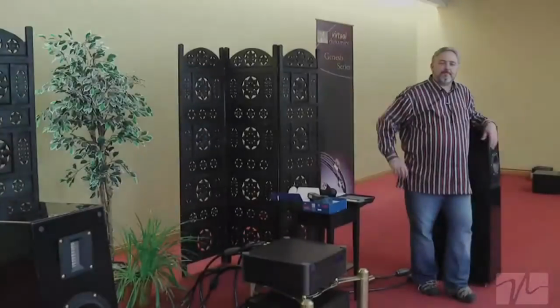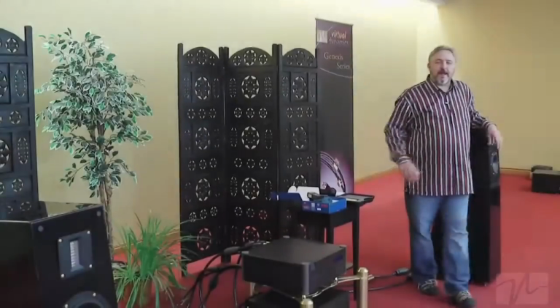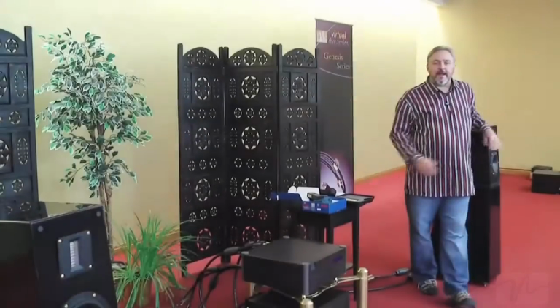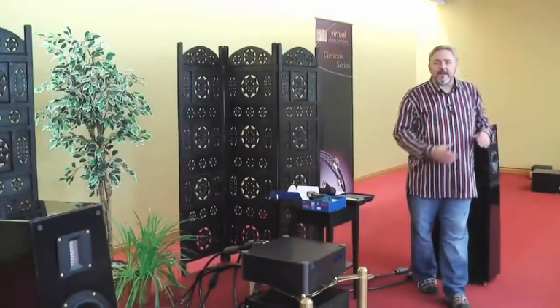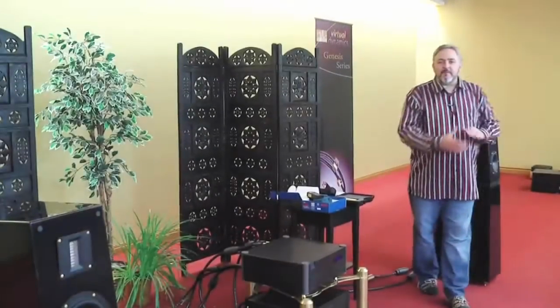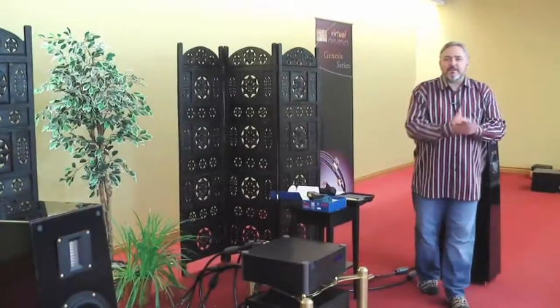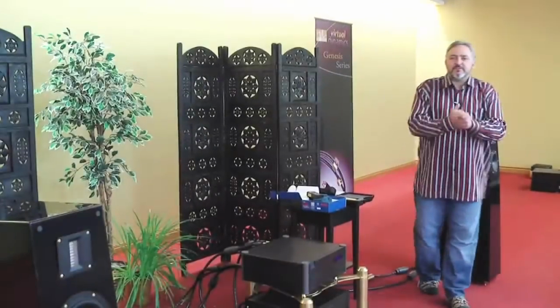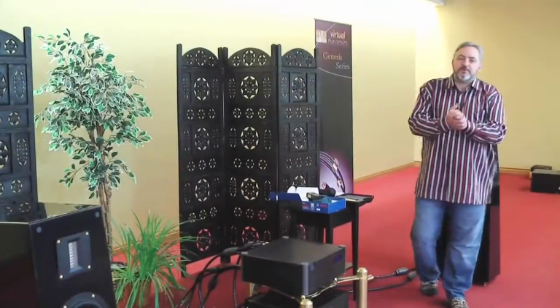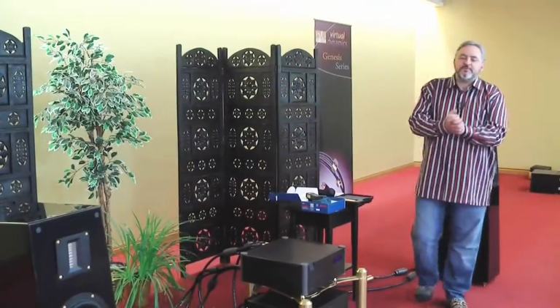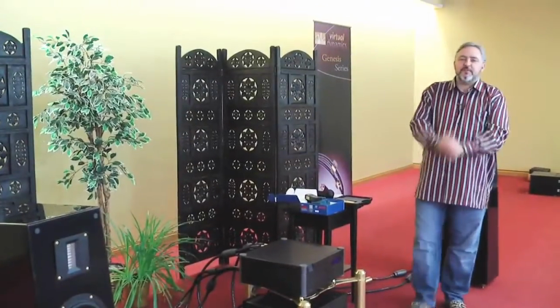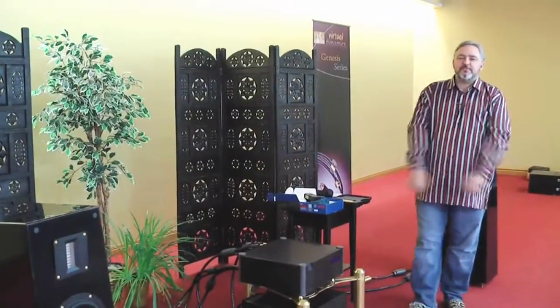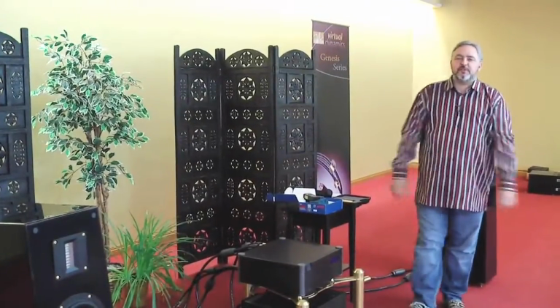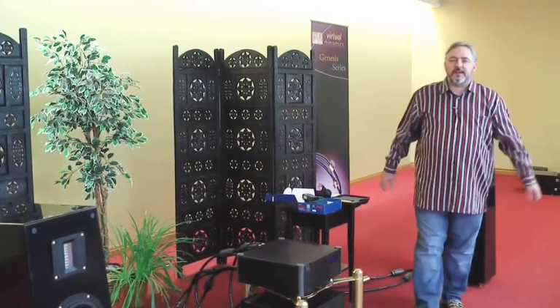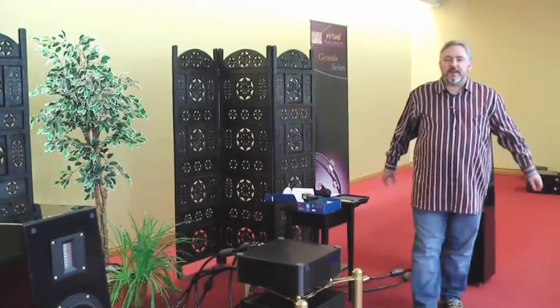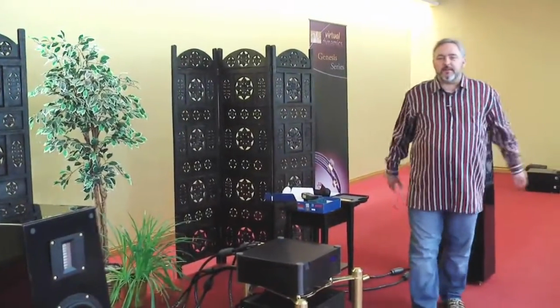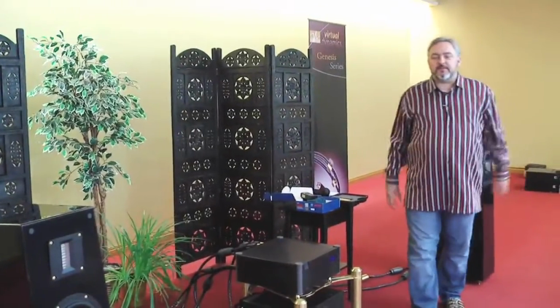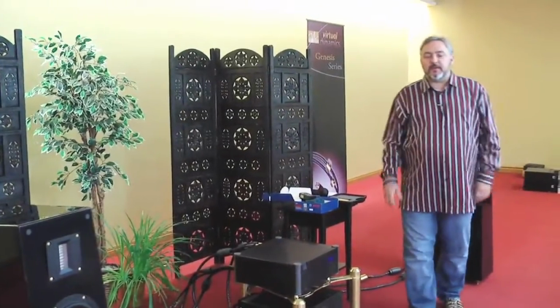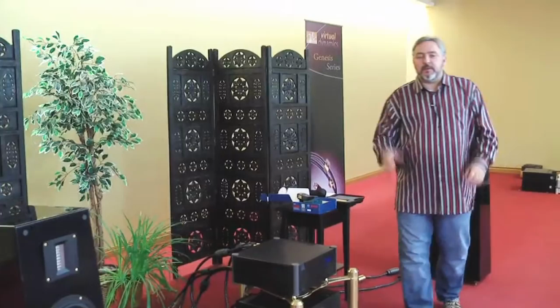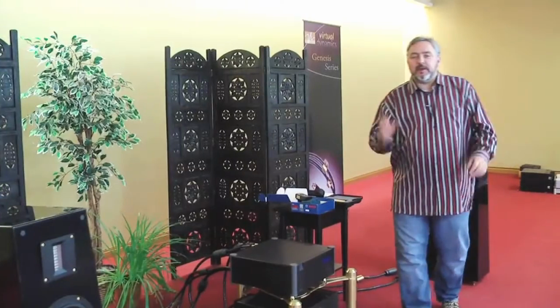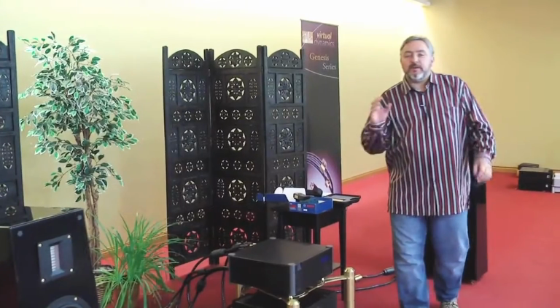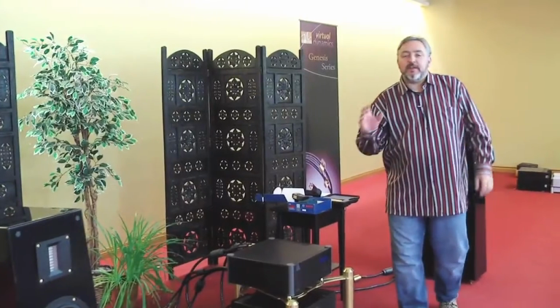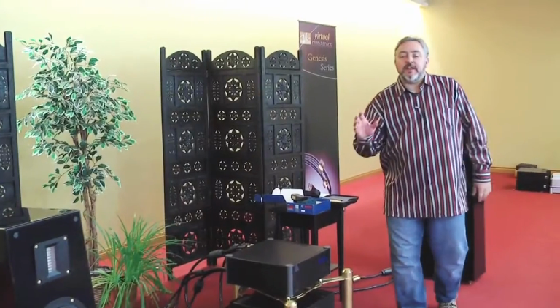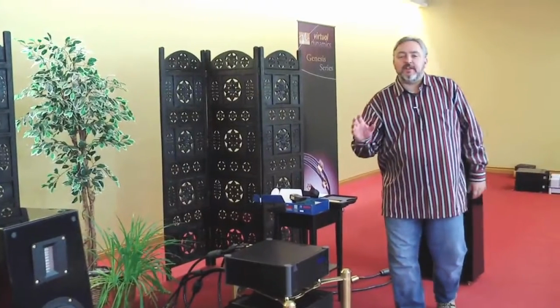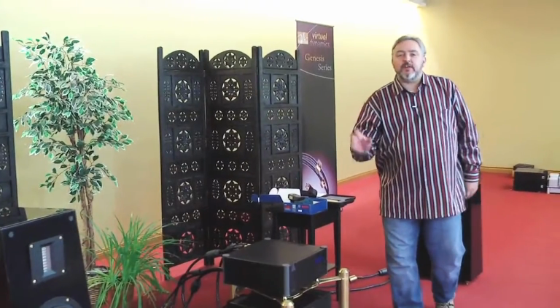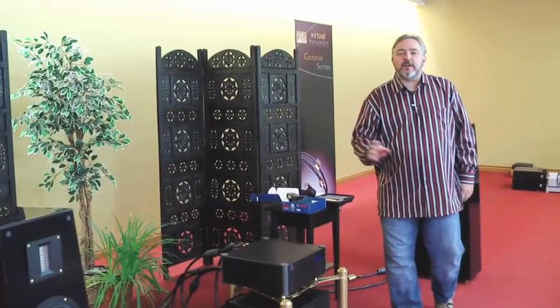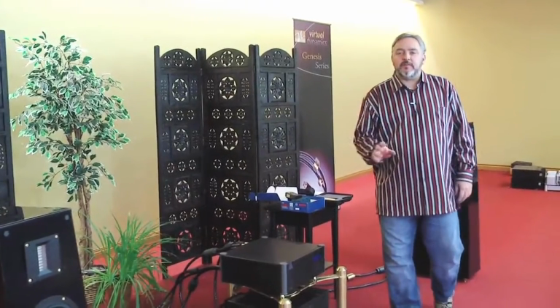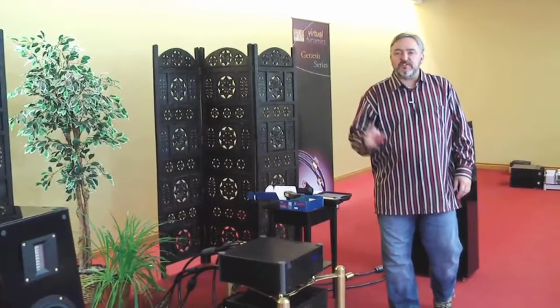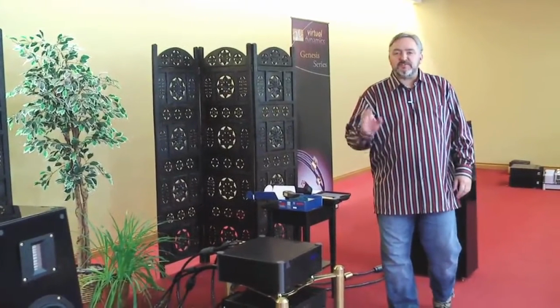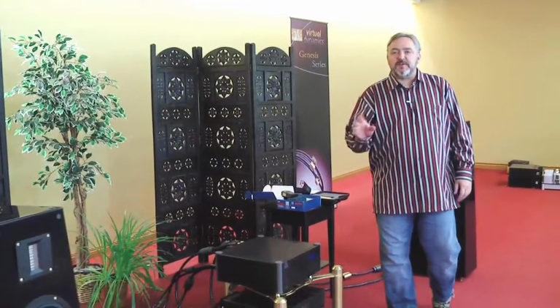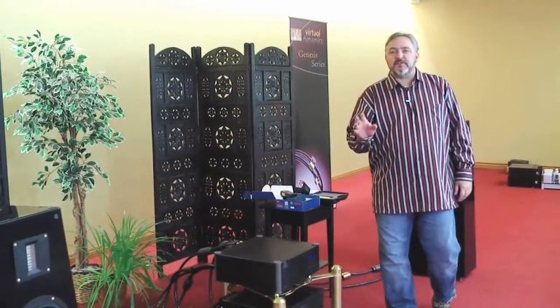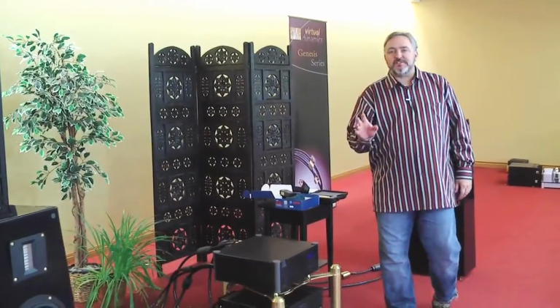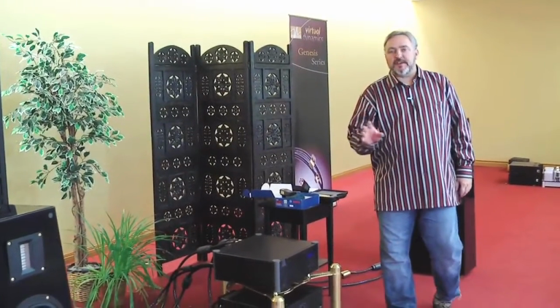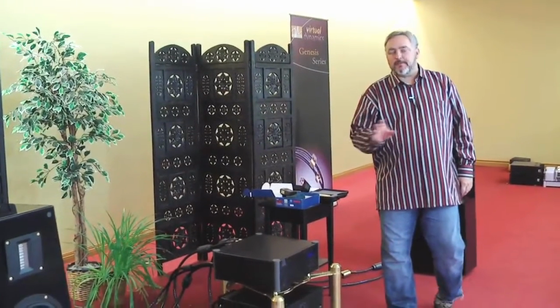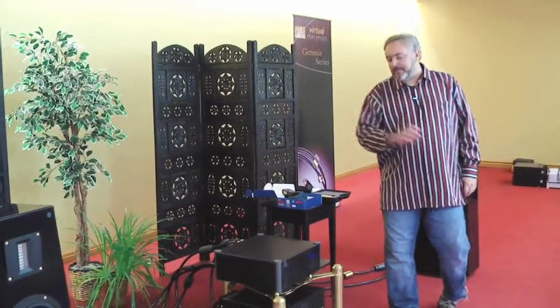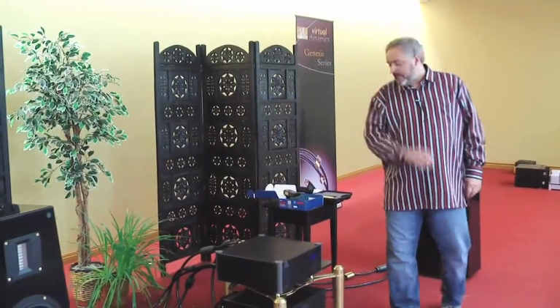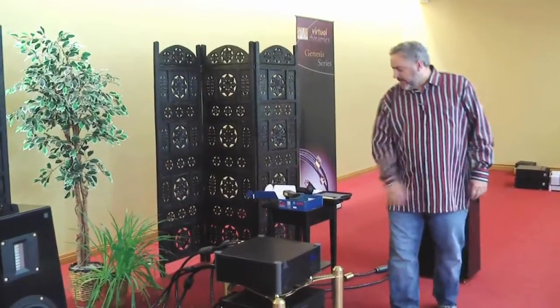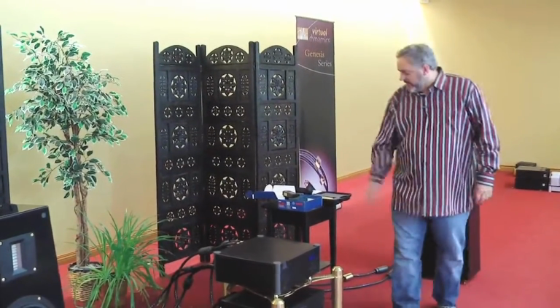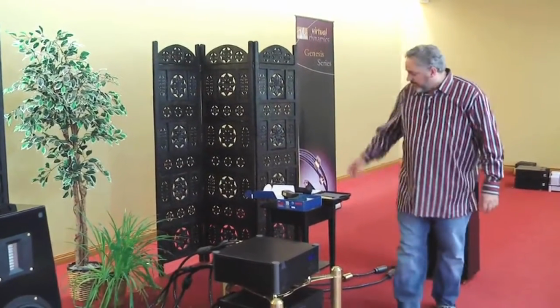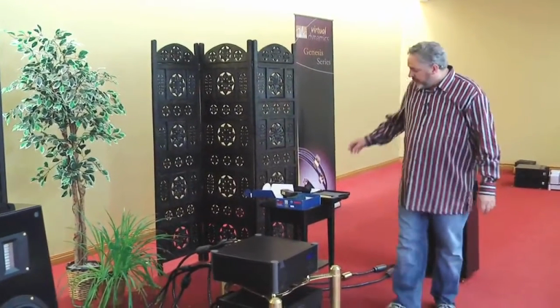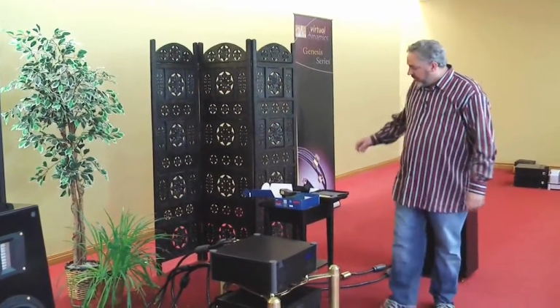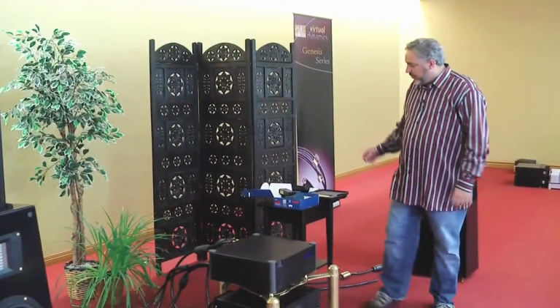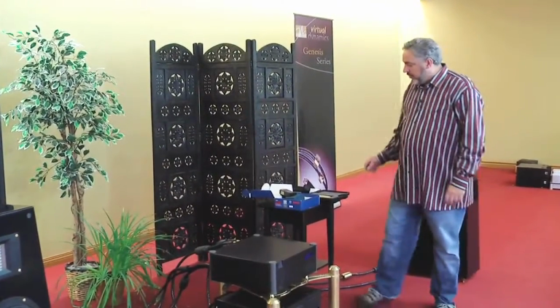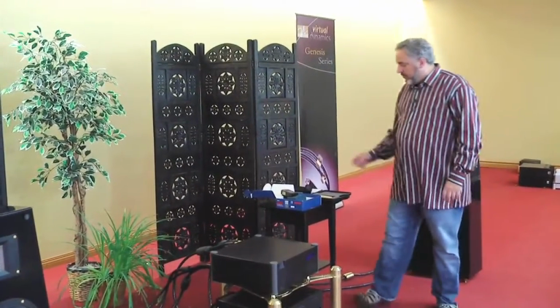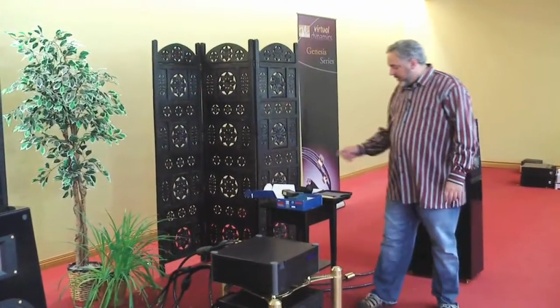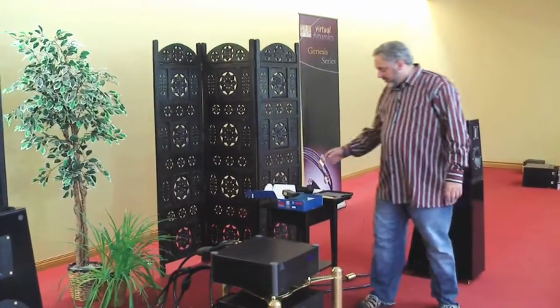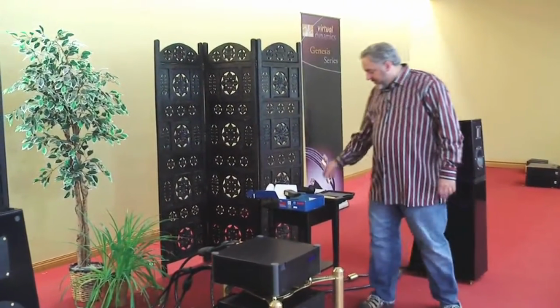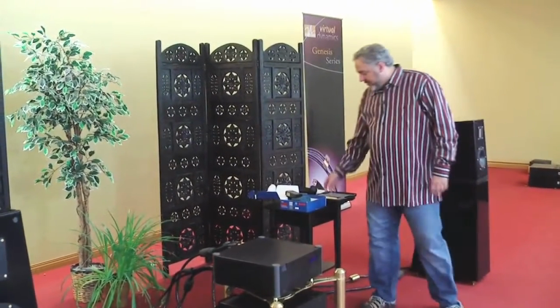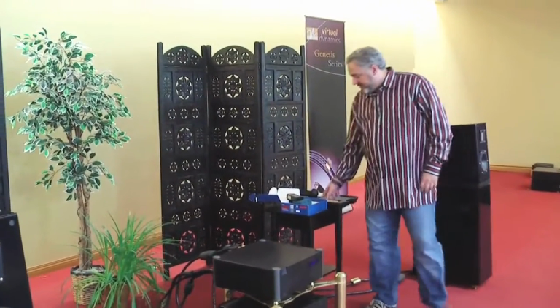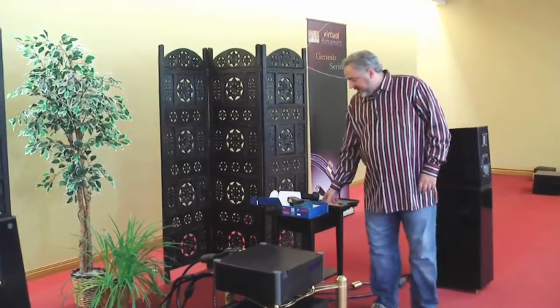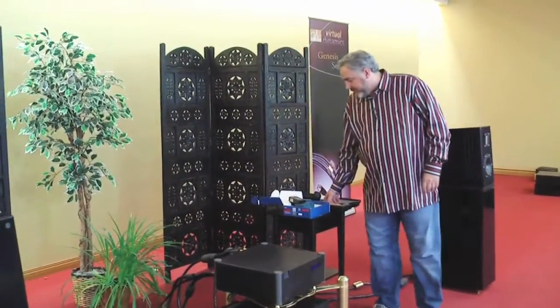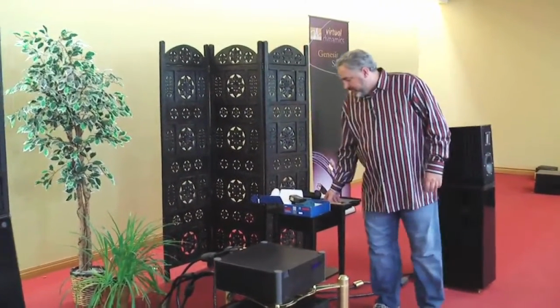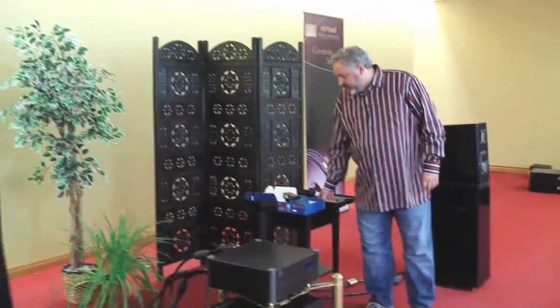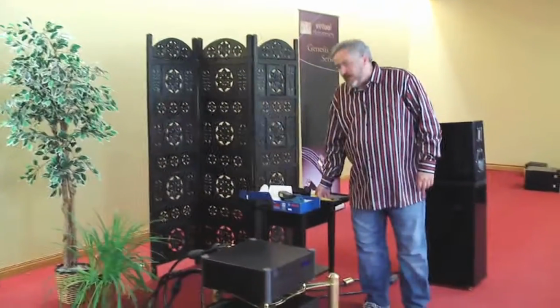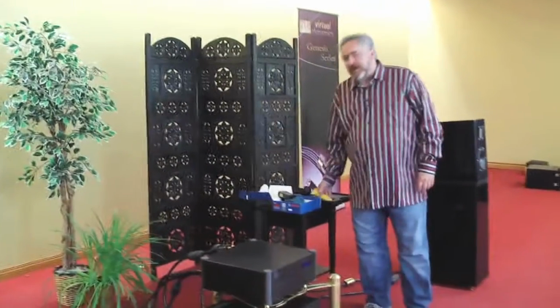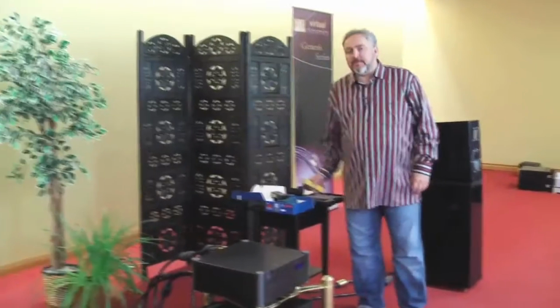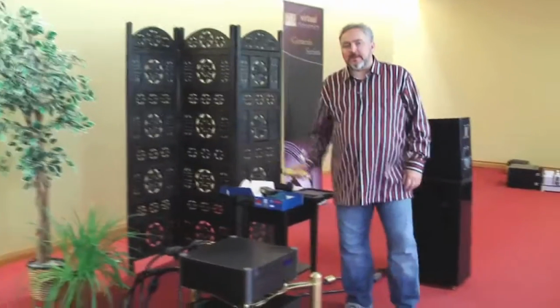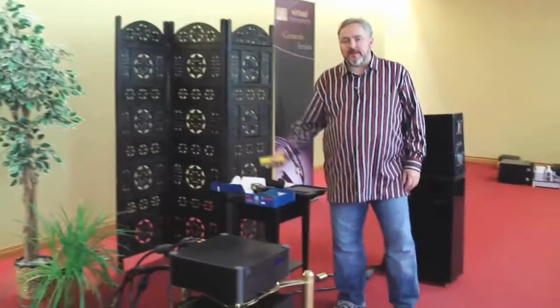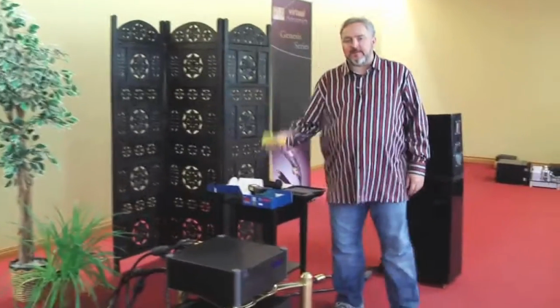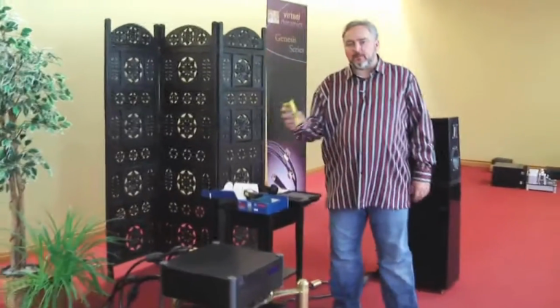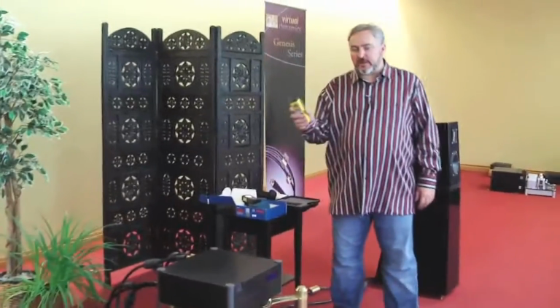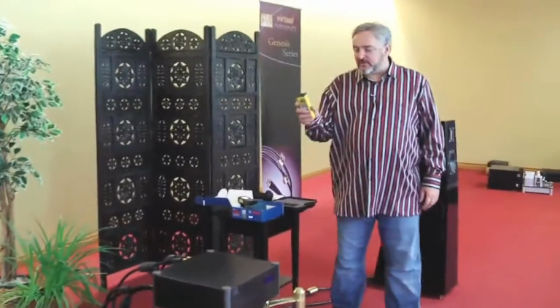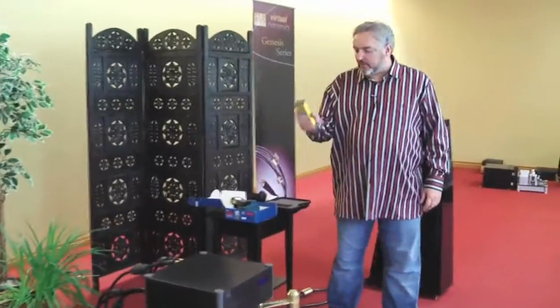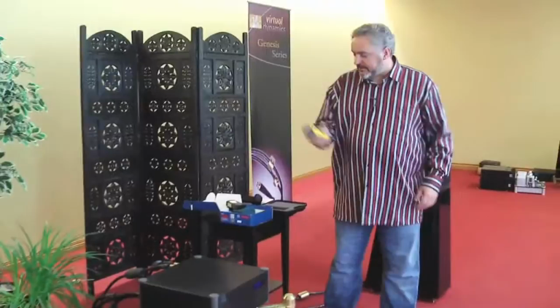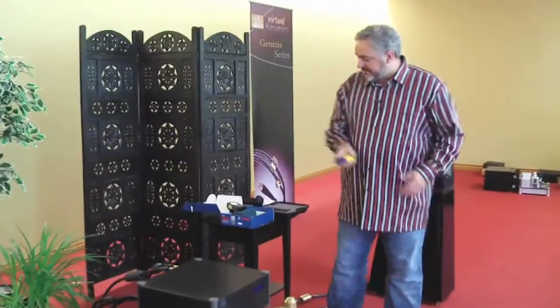Hi, I'm Rick Schultz from Virtual Dynamics and we're here today to talk about speaker setup. Now in order to do a proper speaker setup, we do recommend having the right tools.